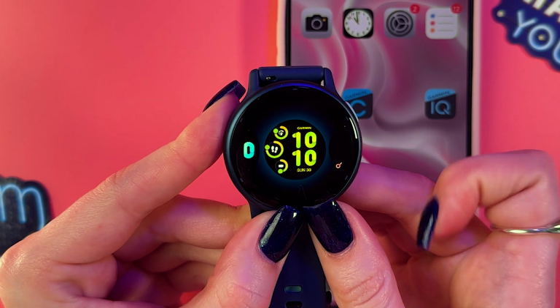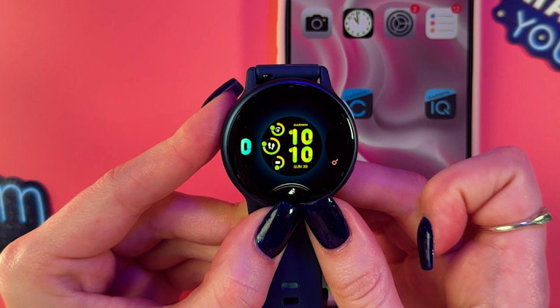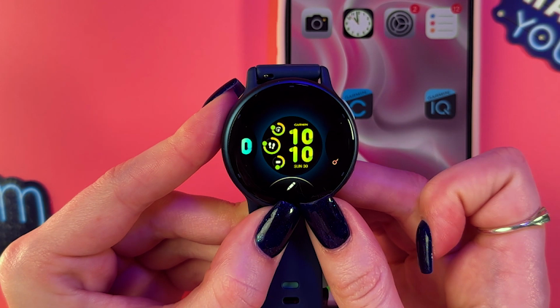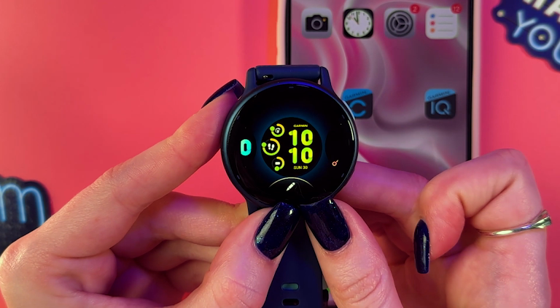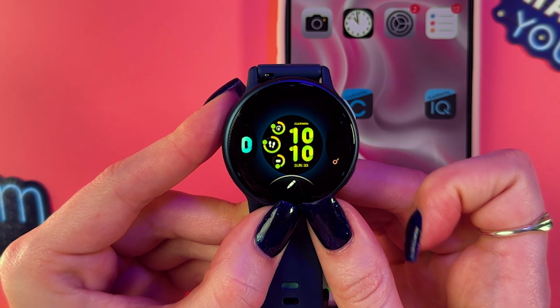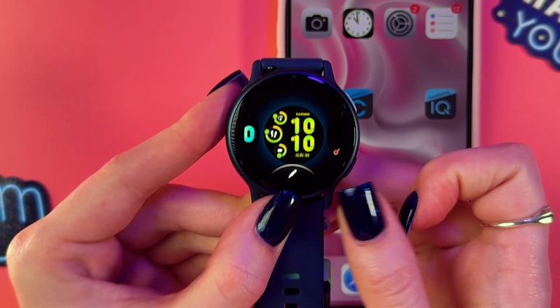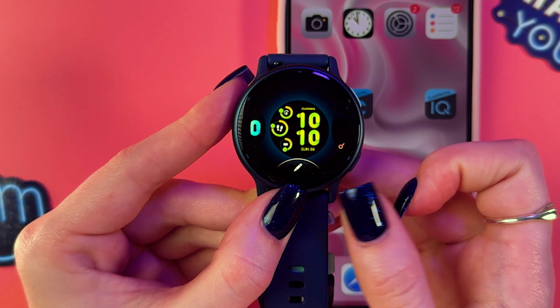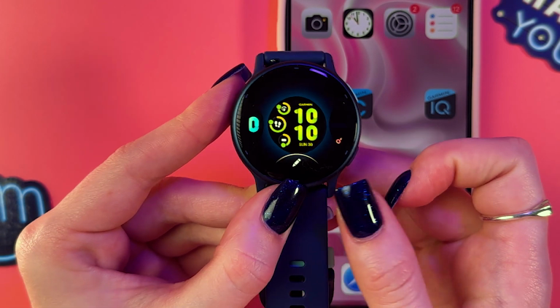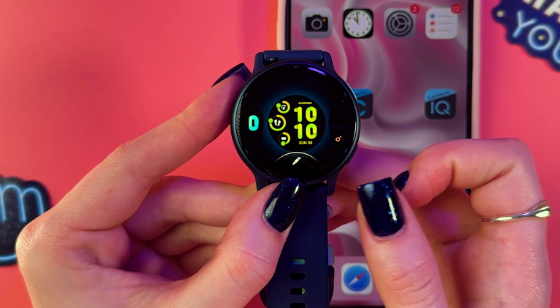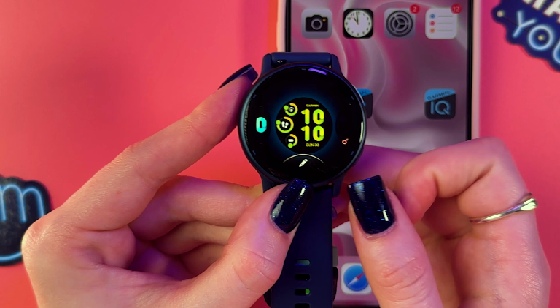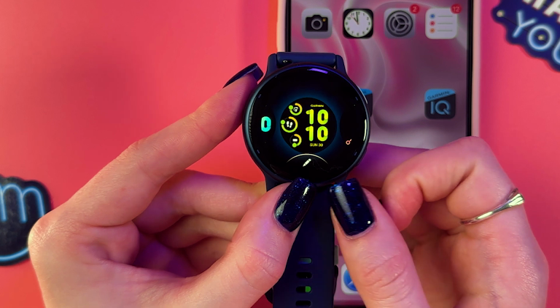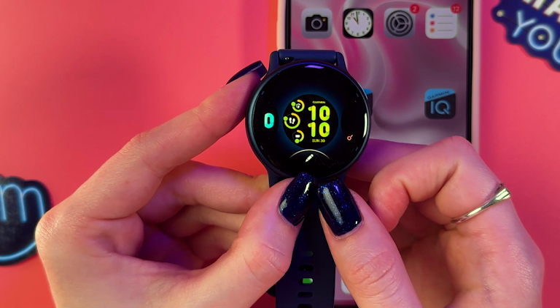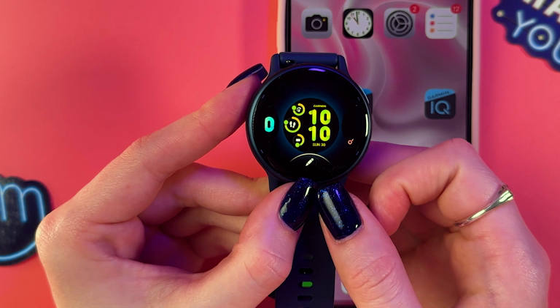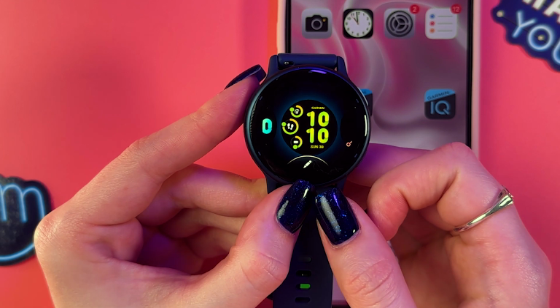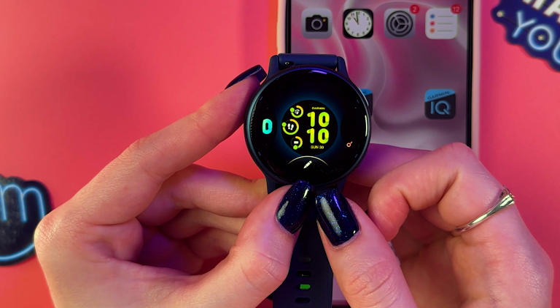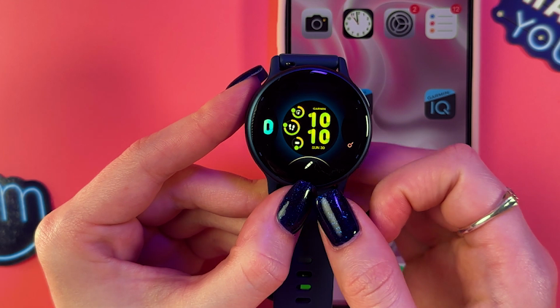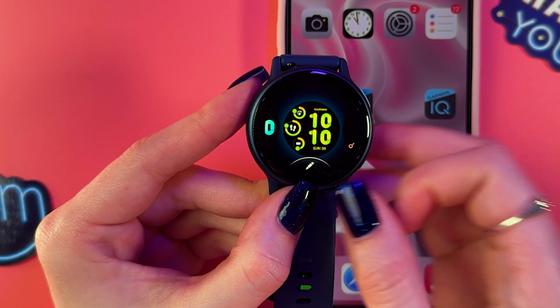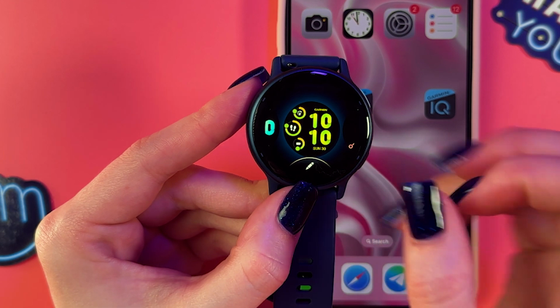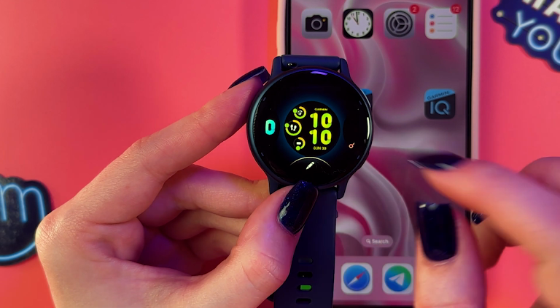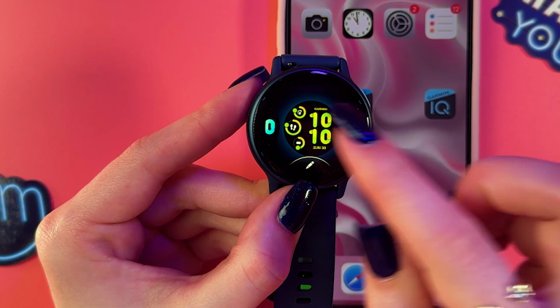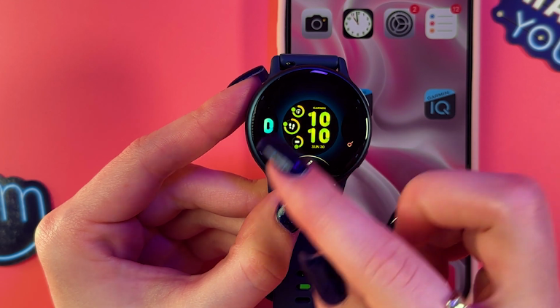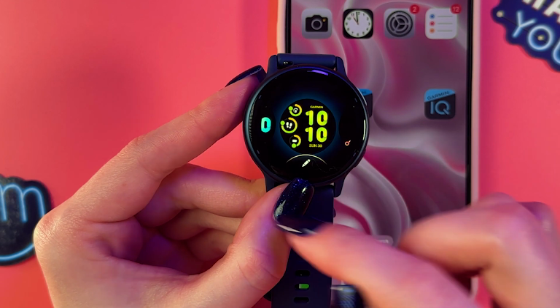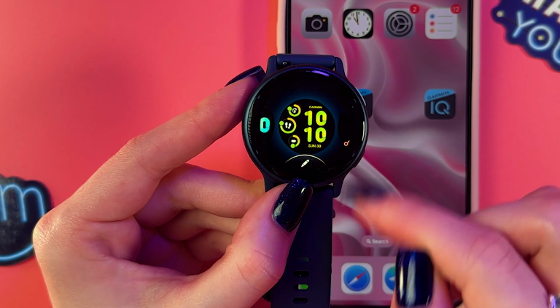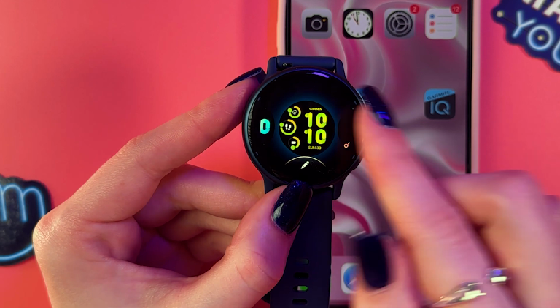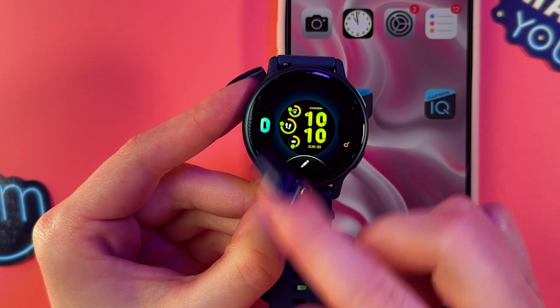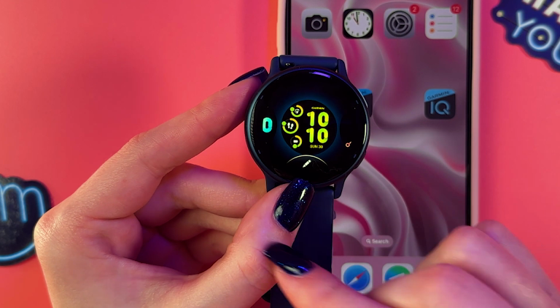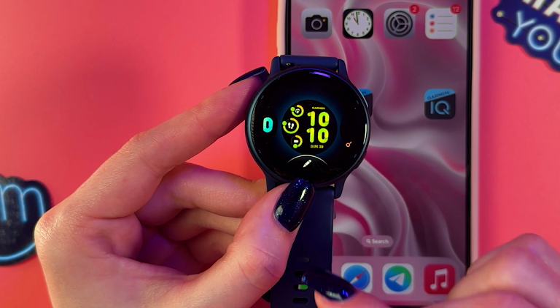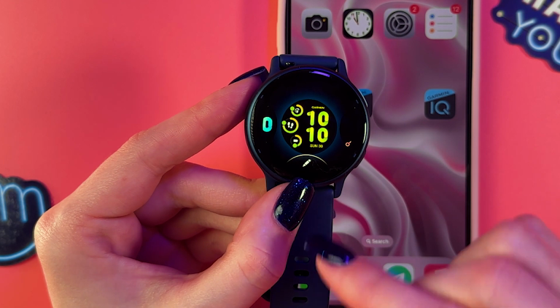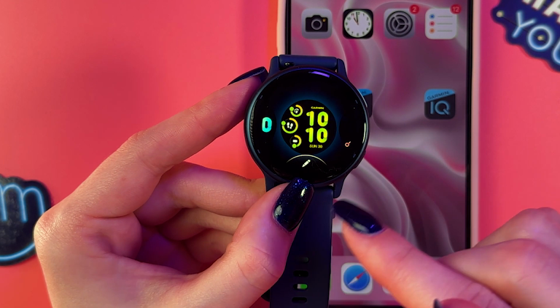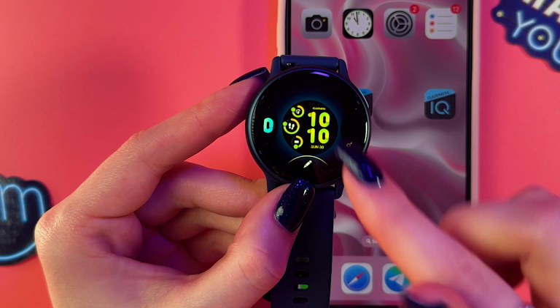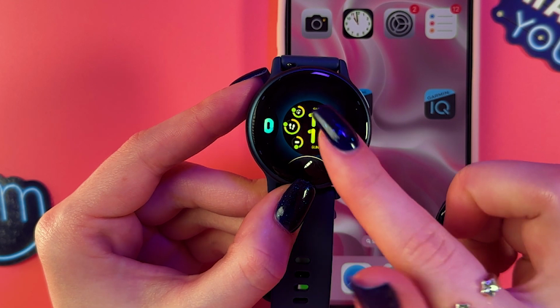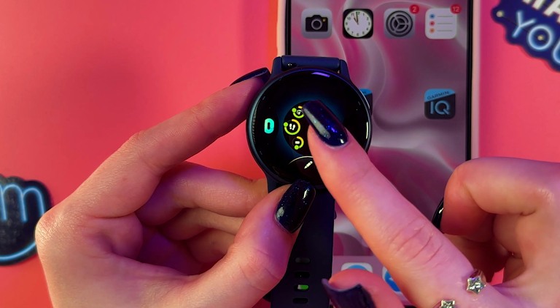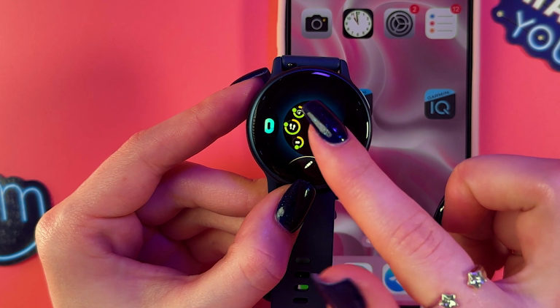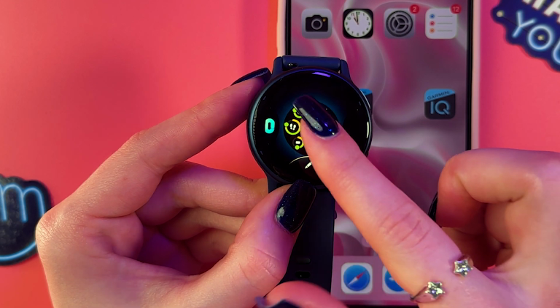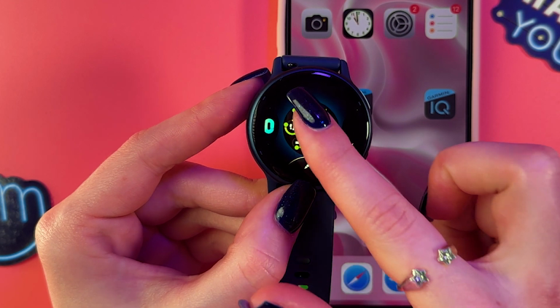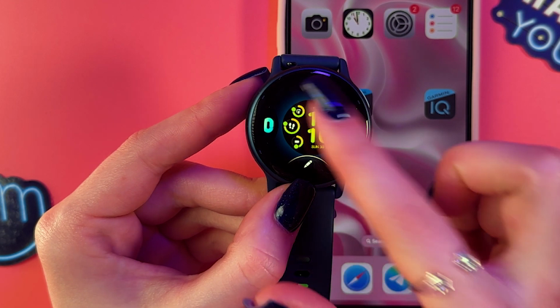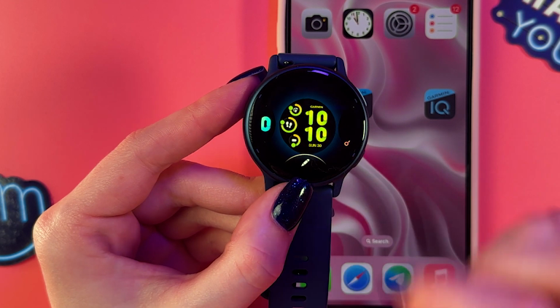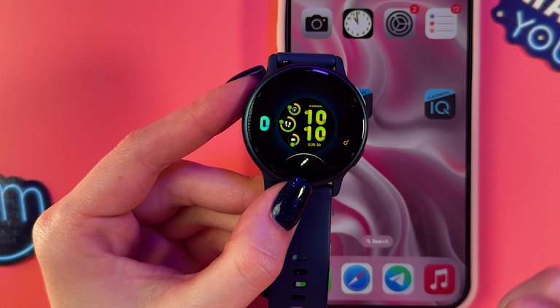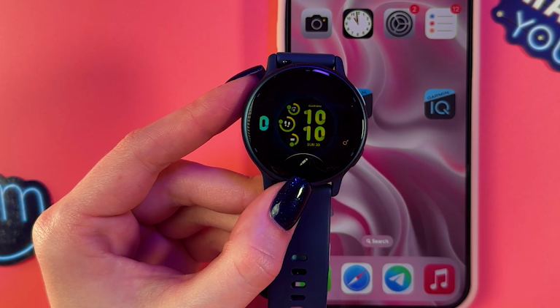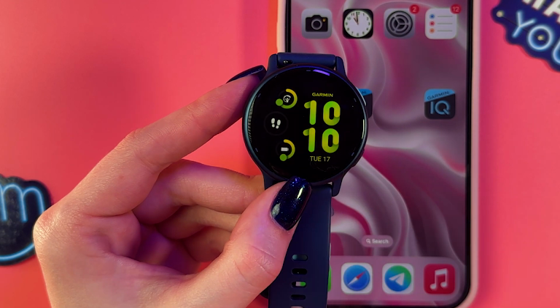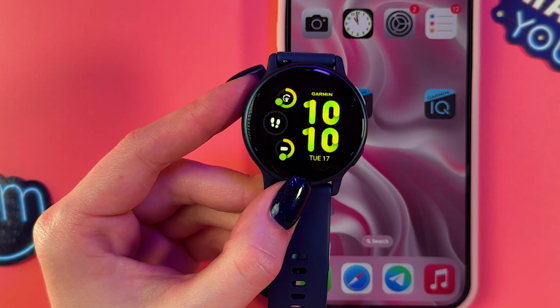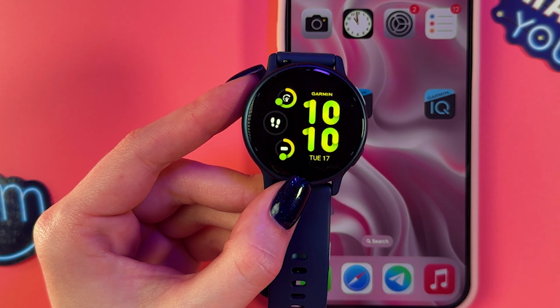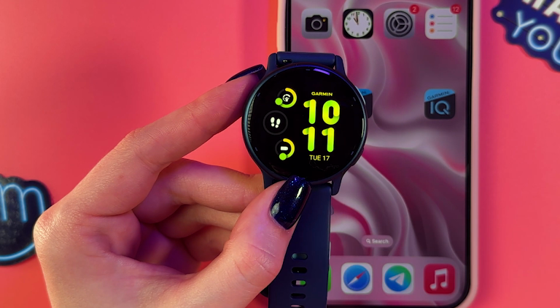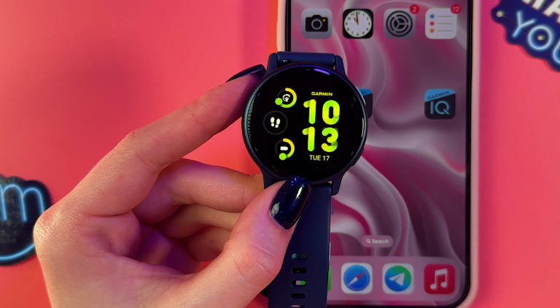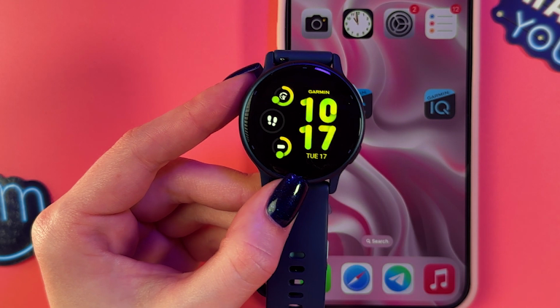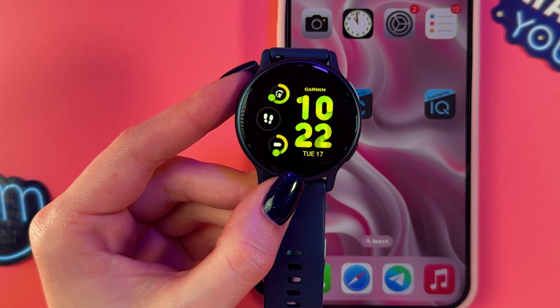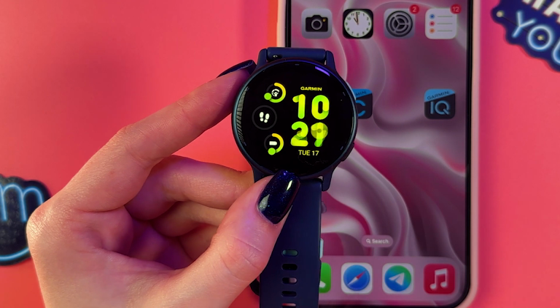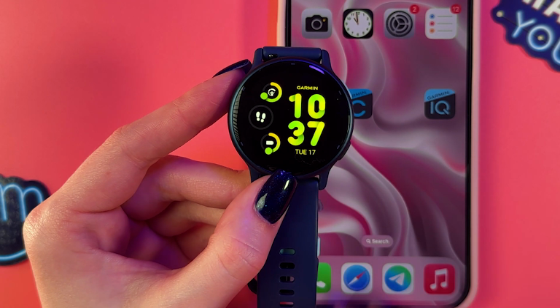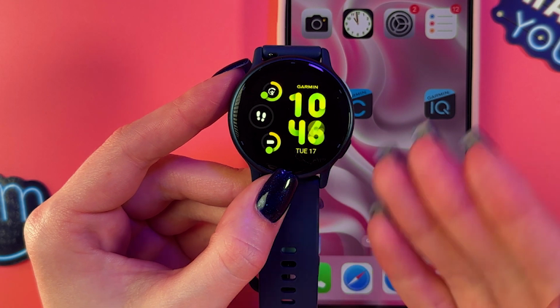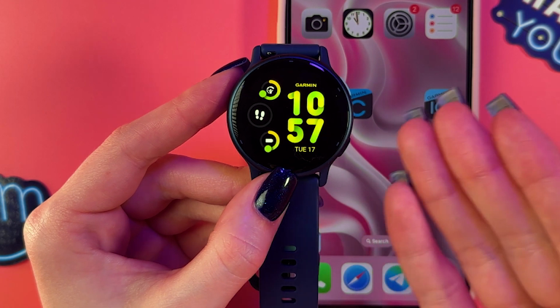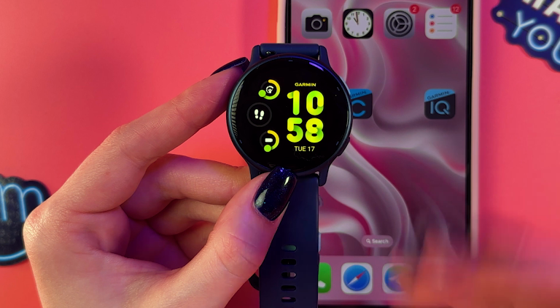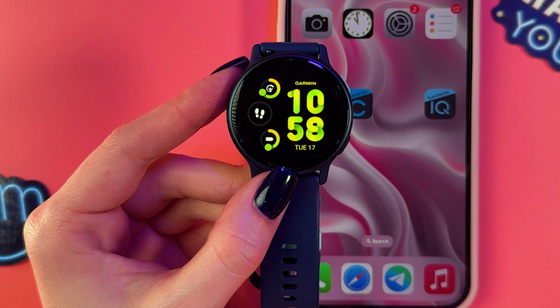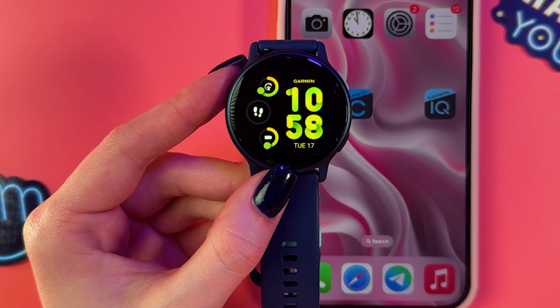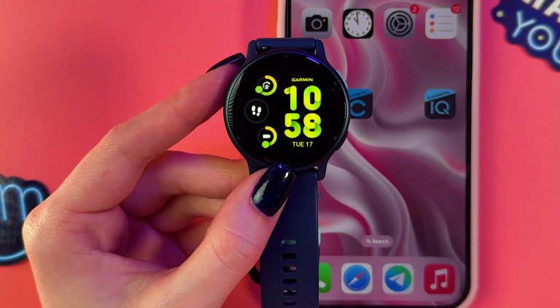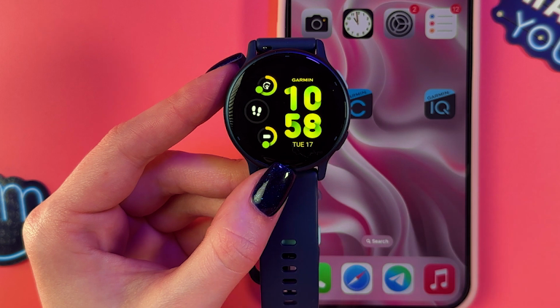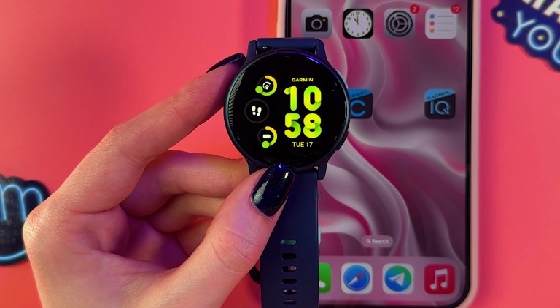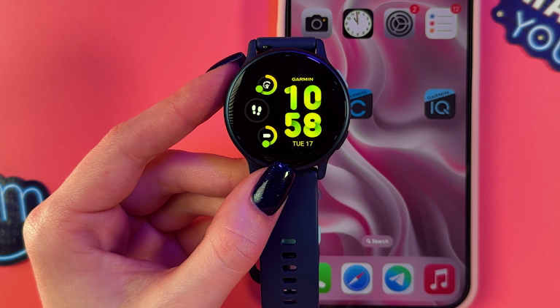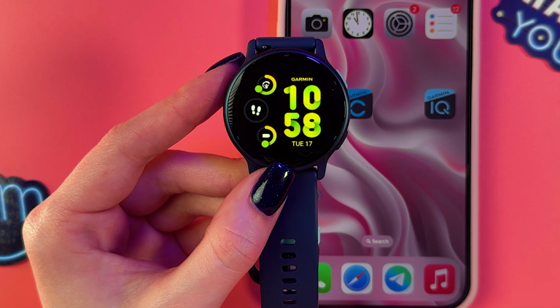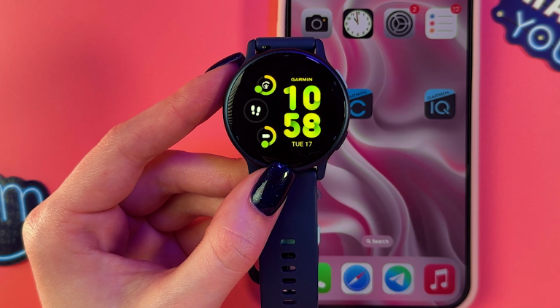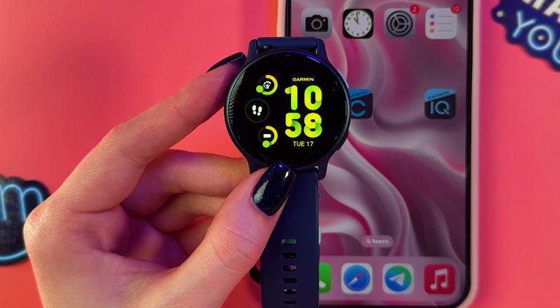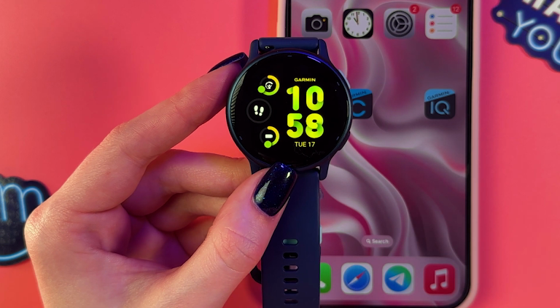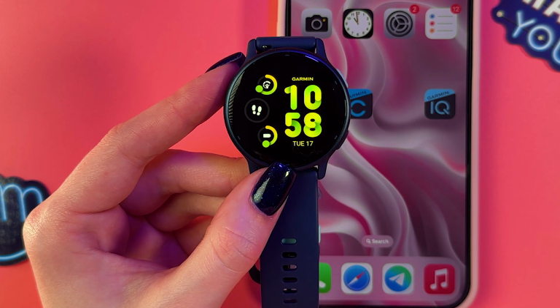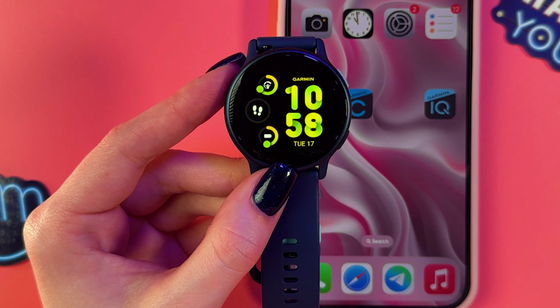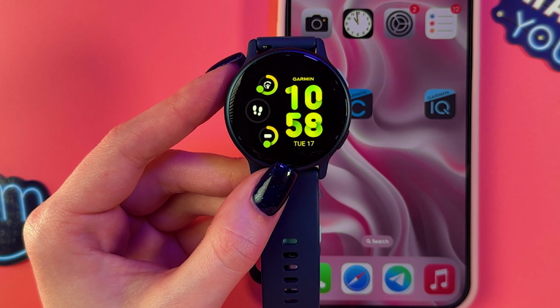To save the changes, press the check mark or the top button like that. To make it your current watch face, just tap it — and now this is your current watch face.